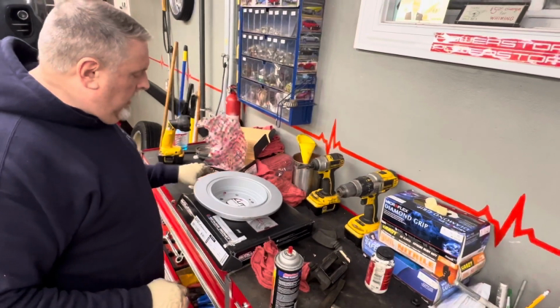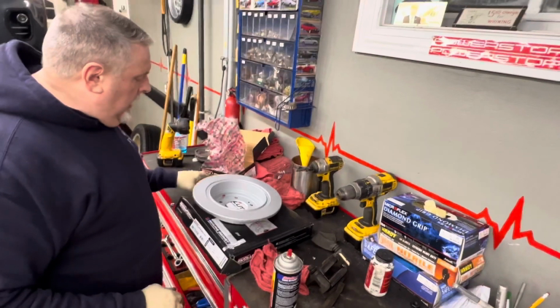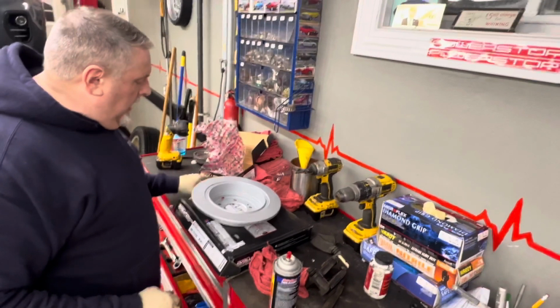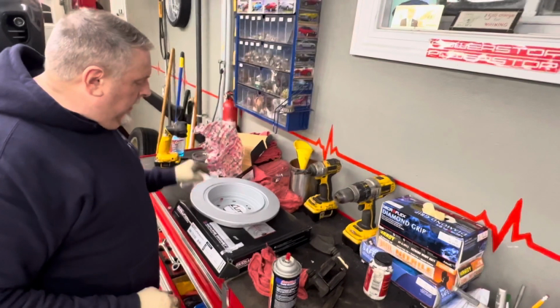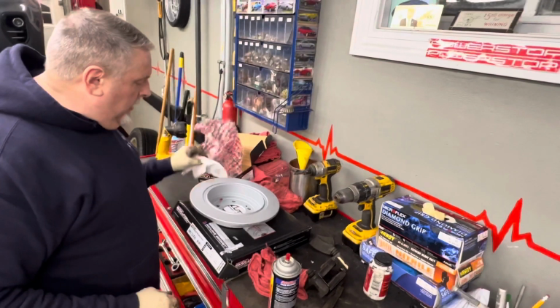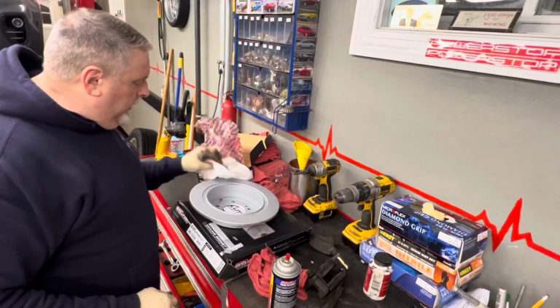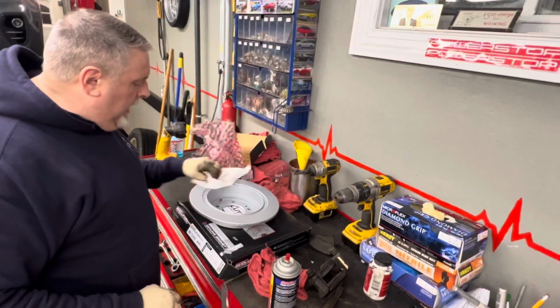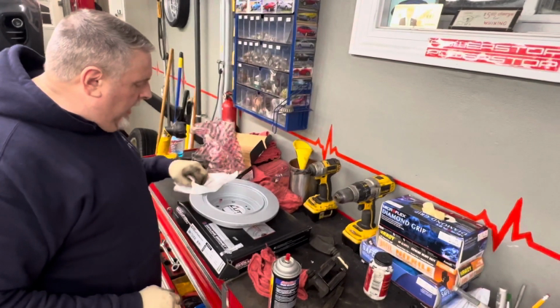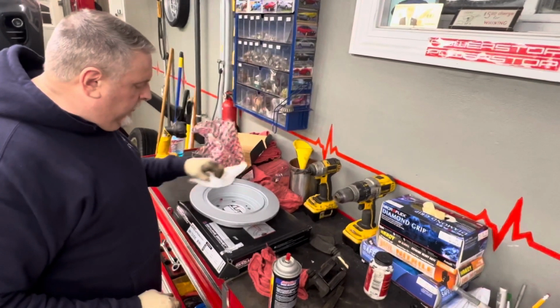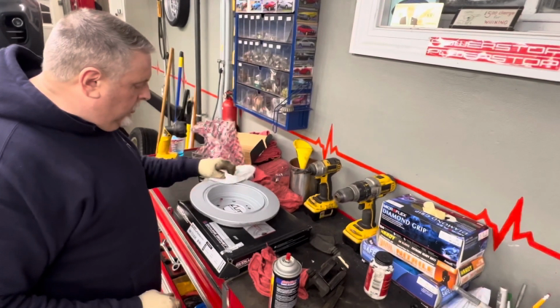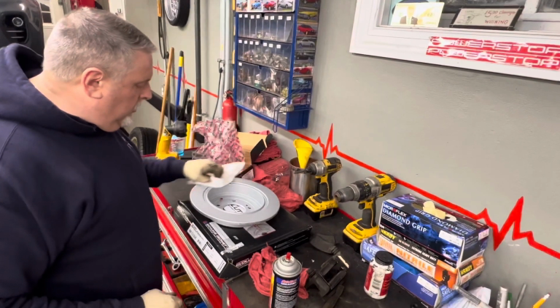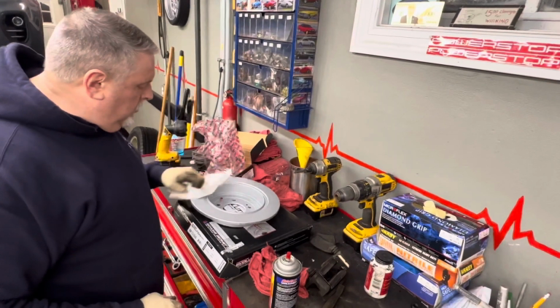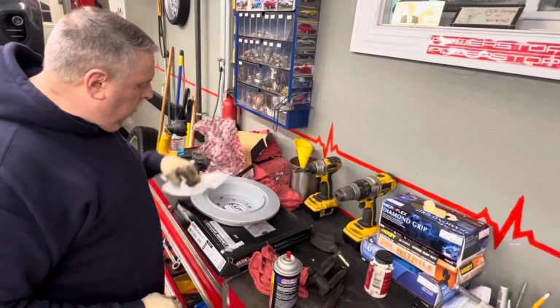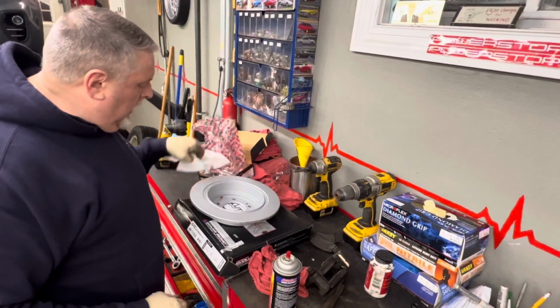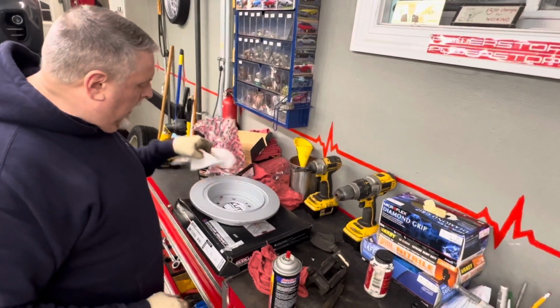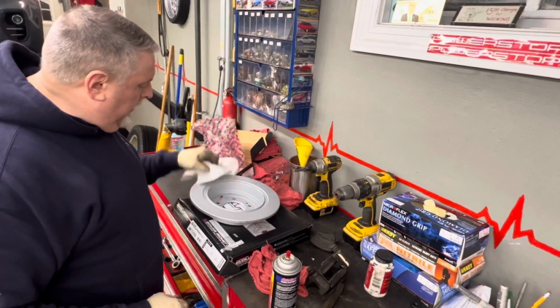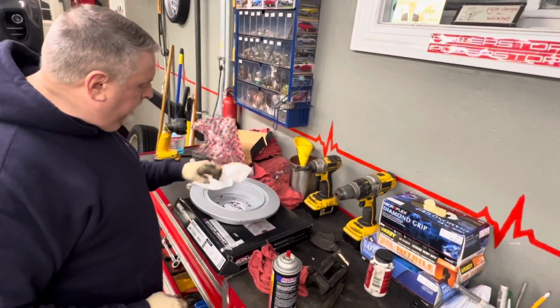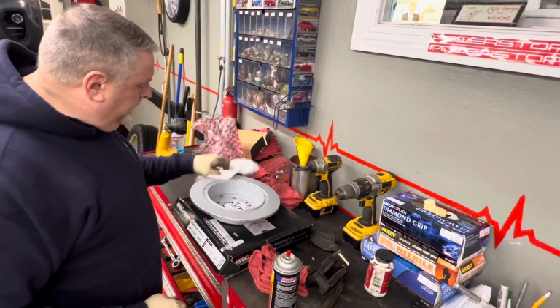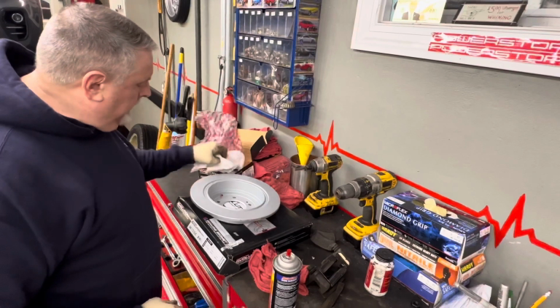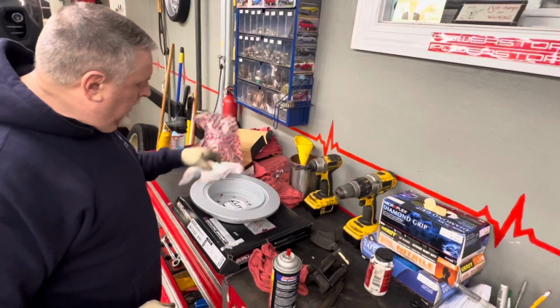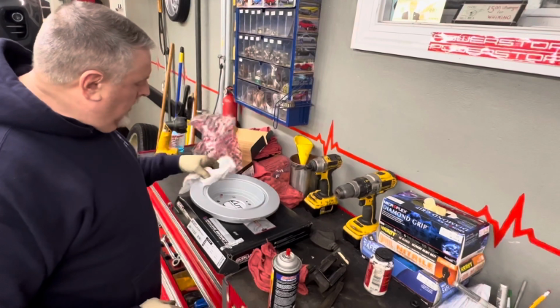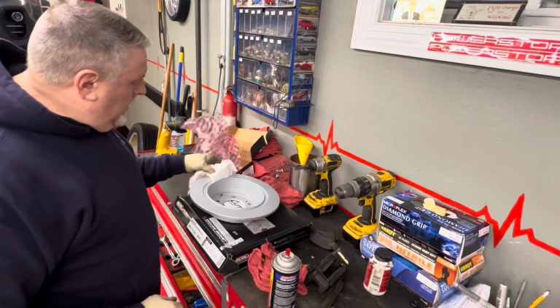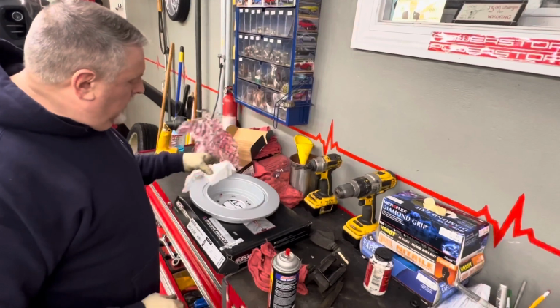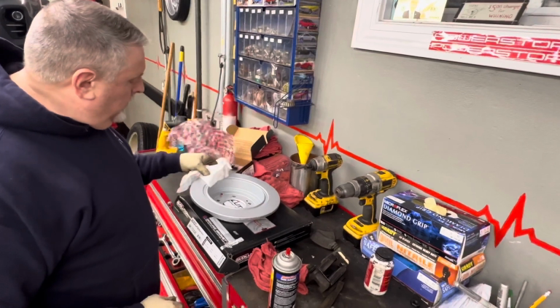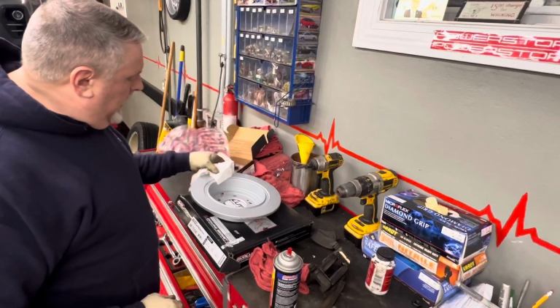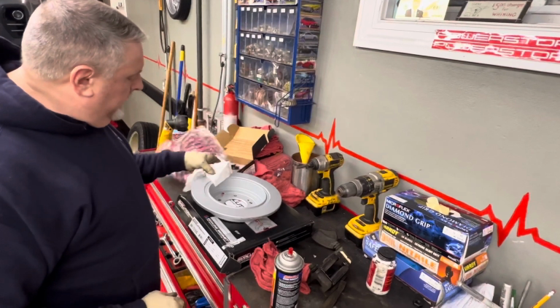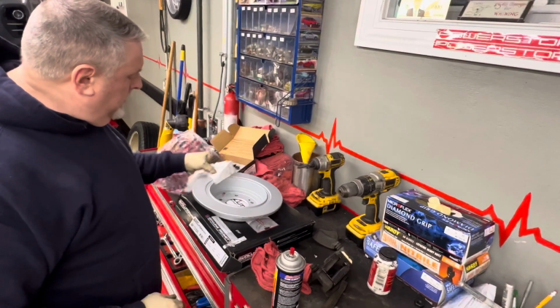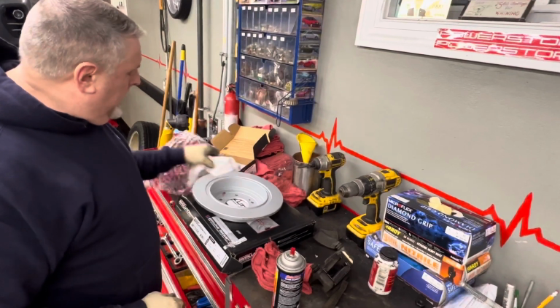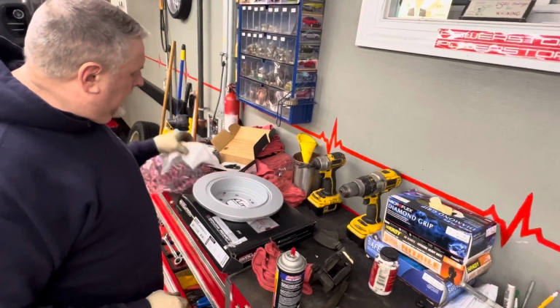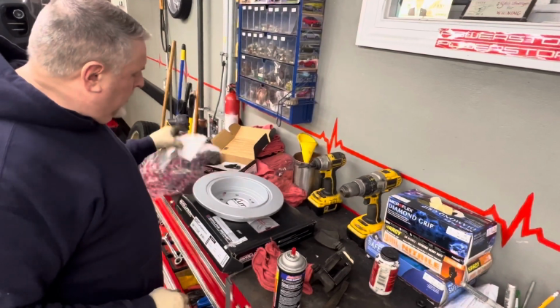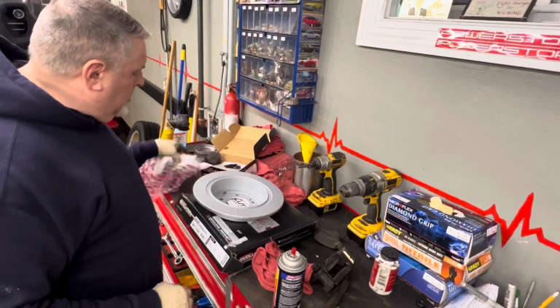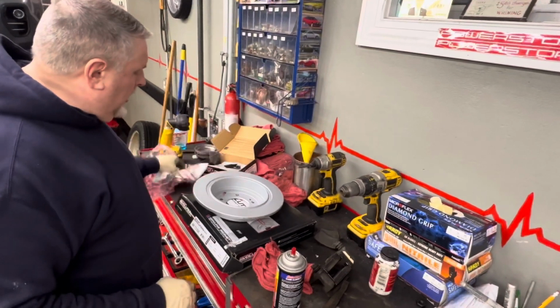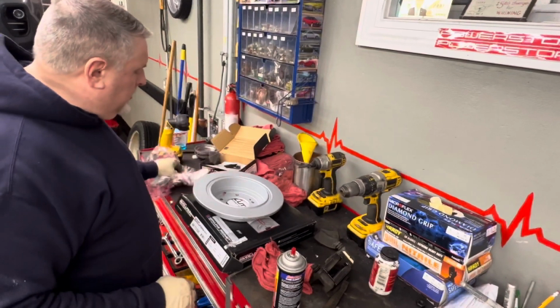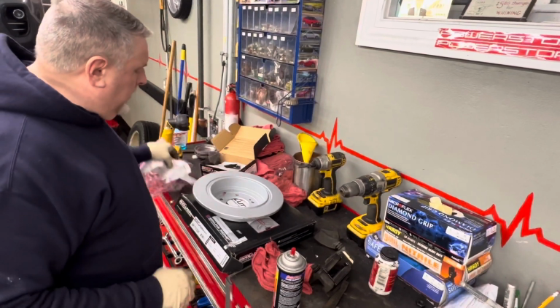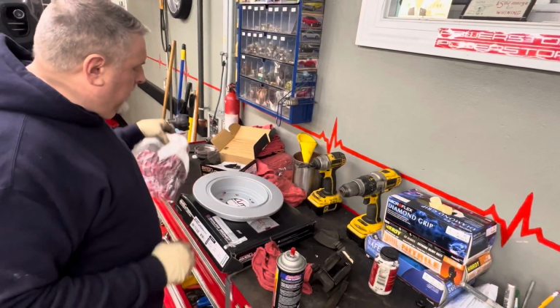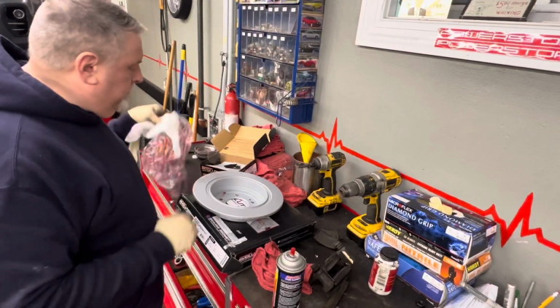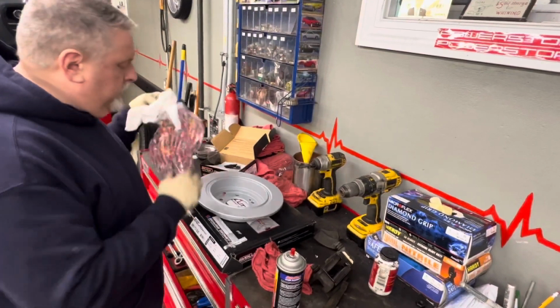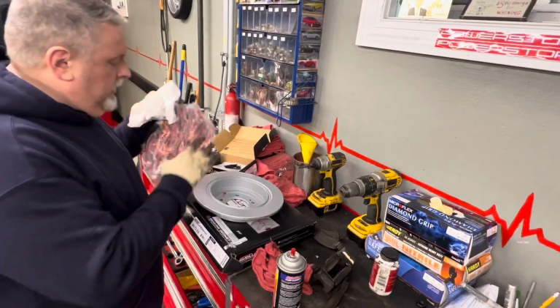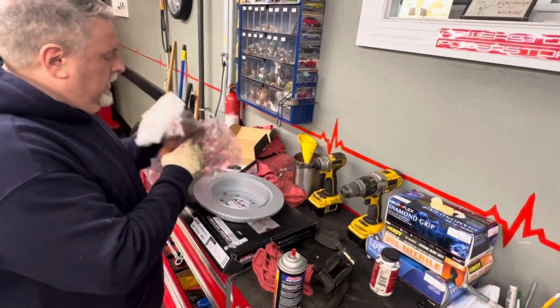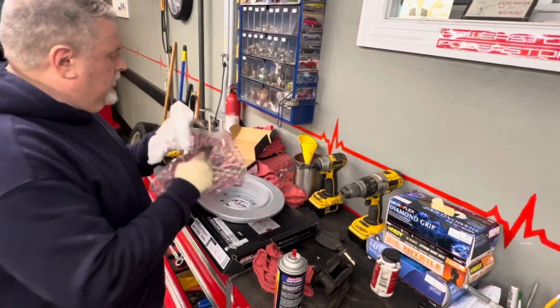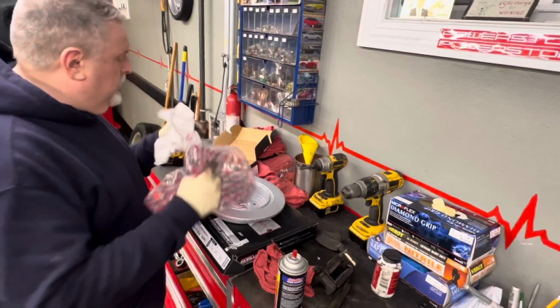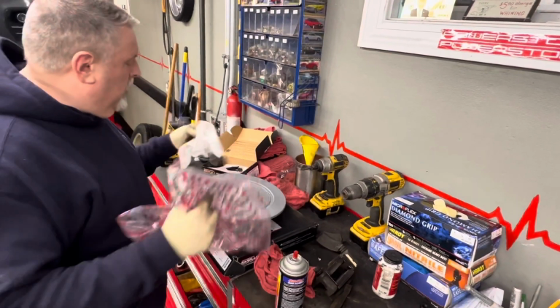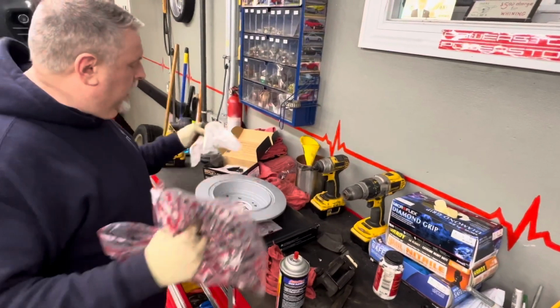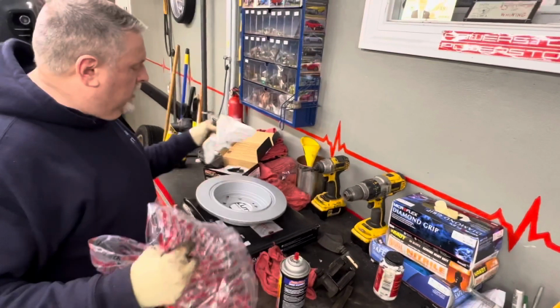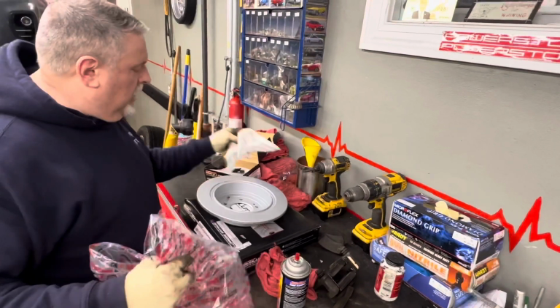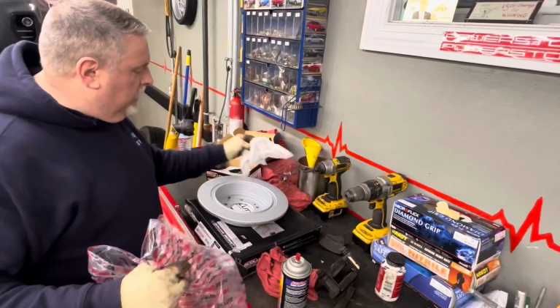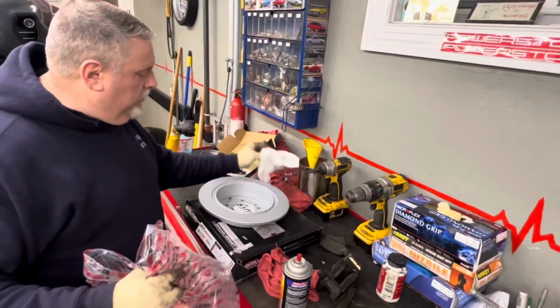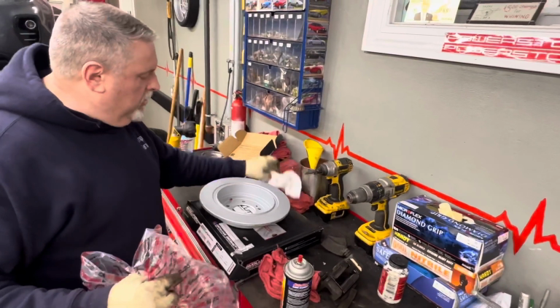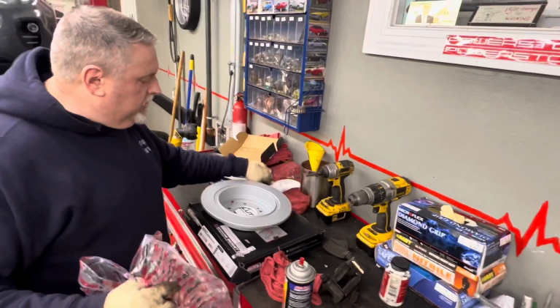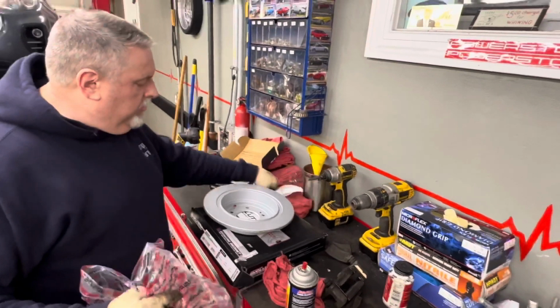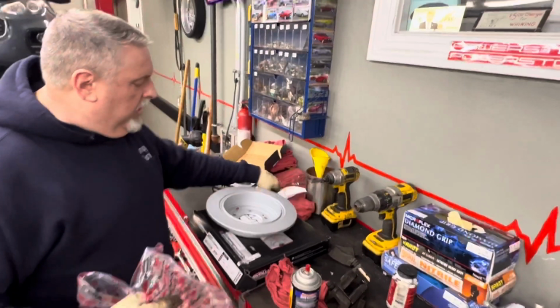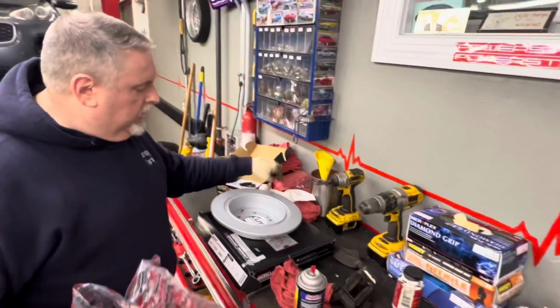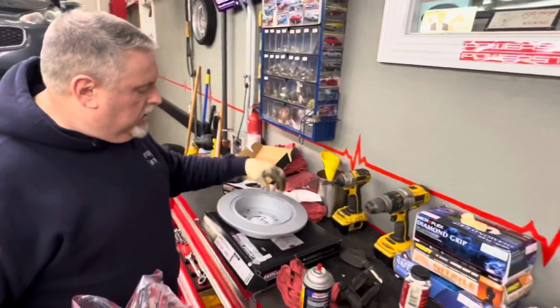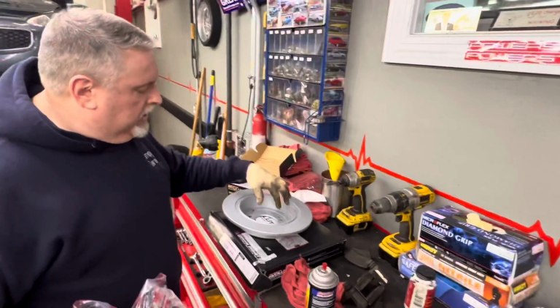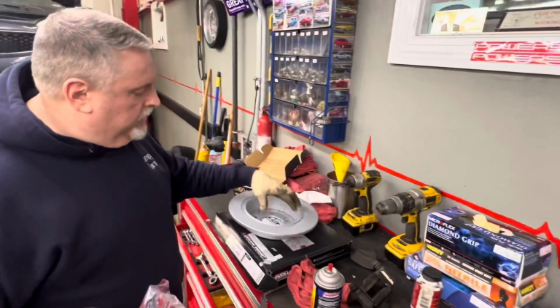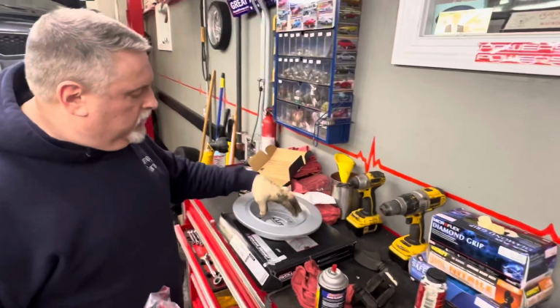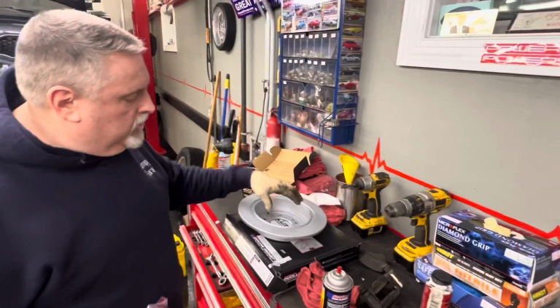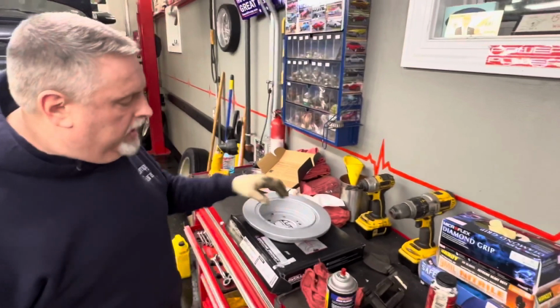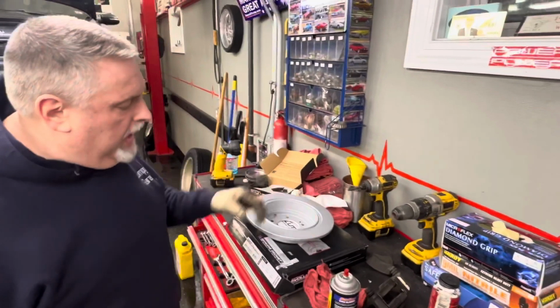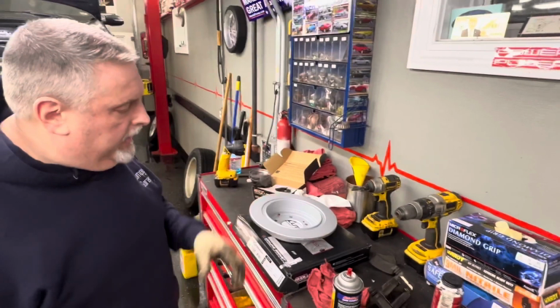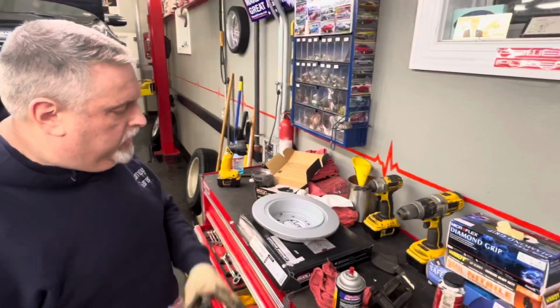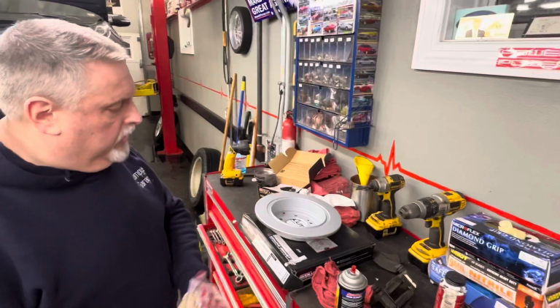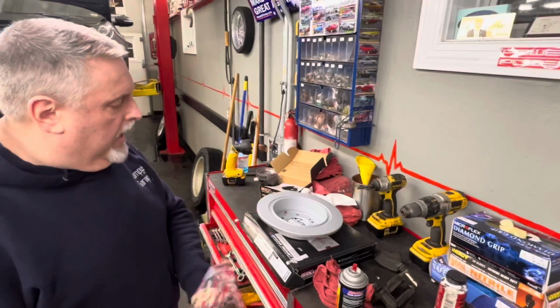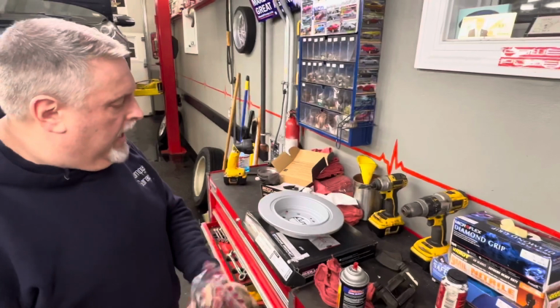We have to make an adjustment for the emergency brake. We'll show you how to do the emergency brake adjustment. Let's go pull that rotor off.